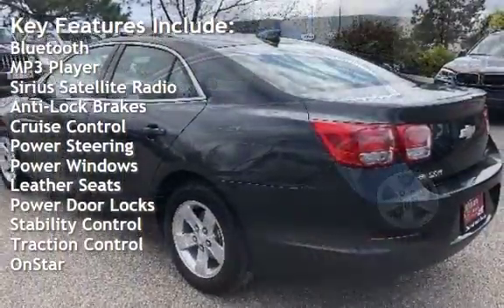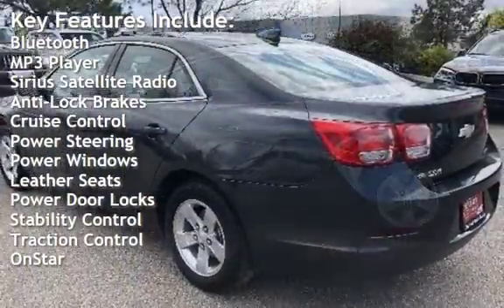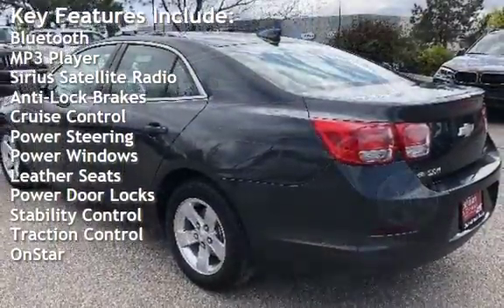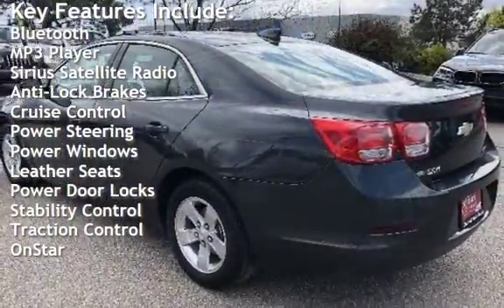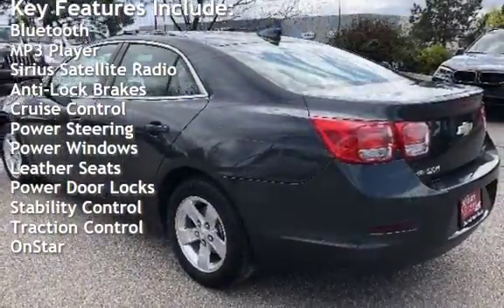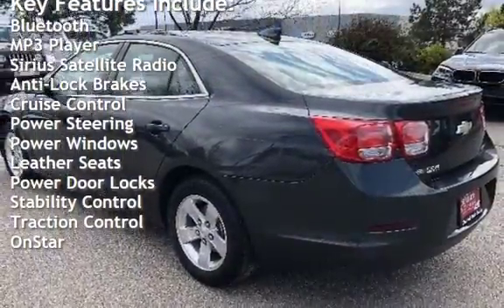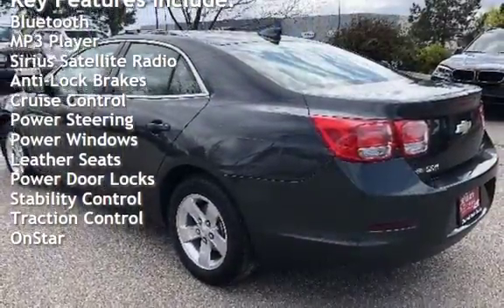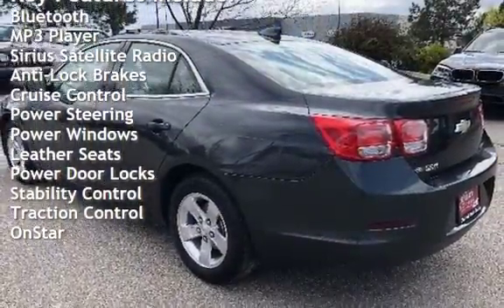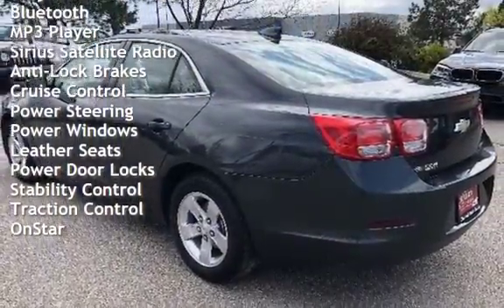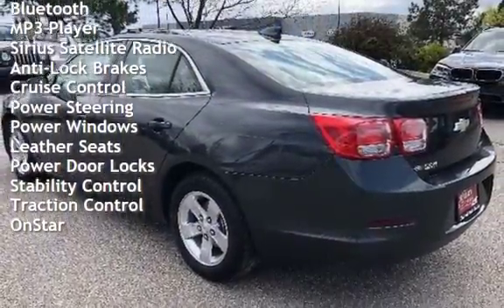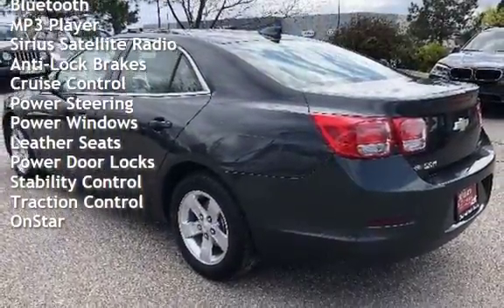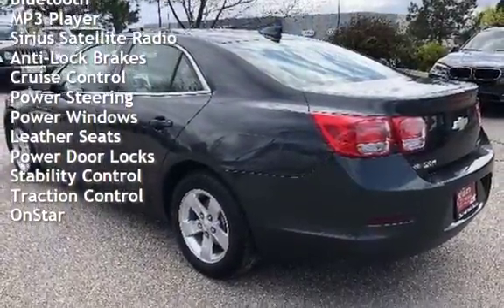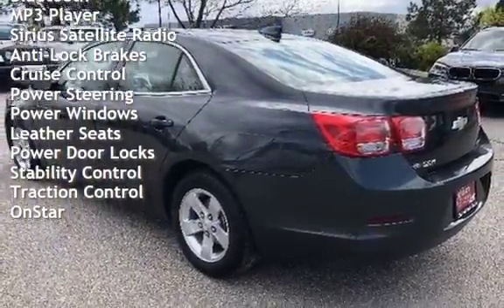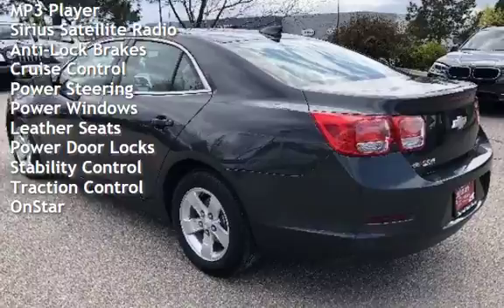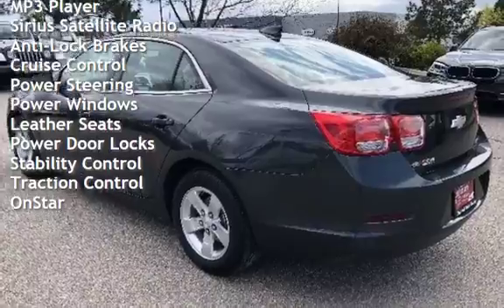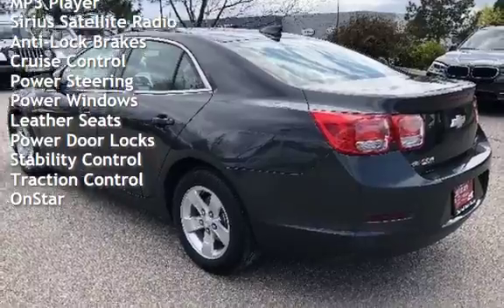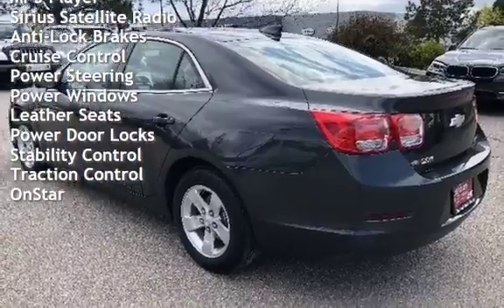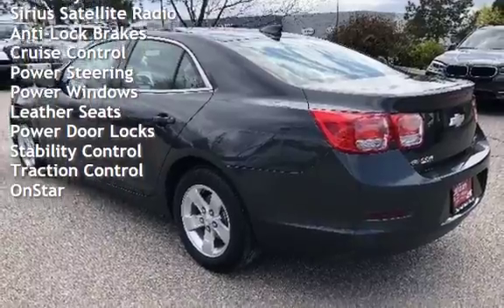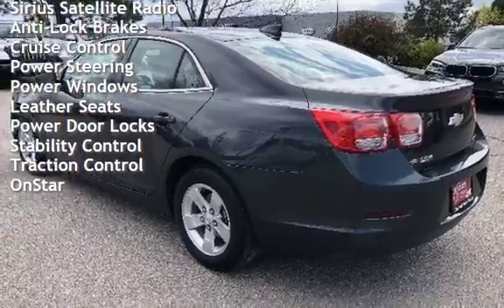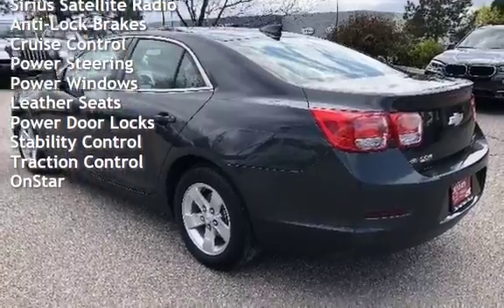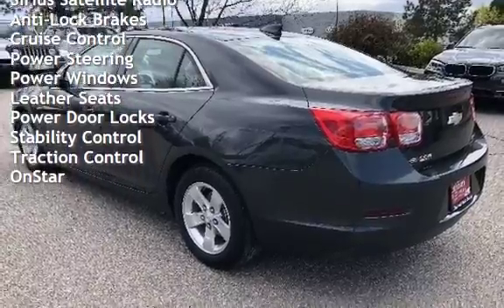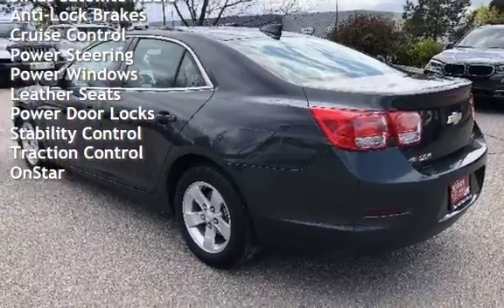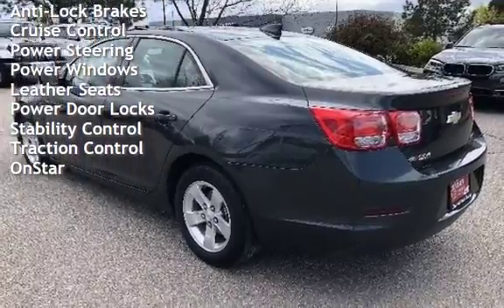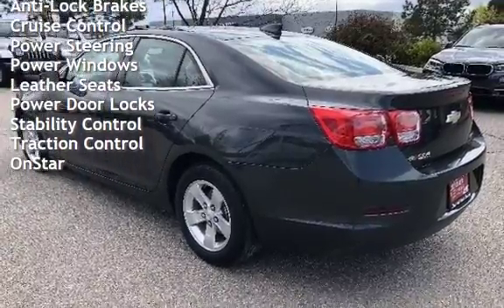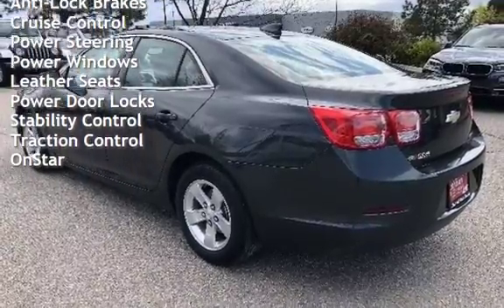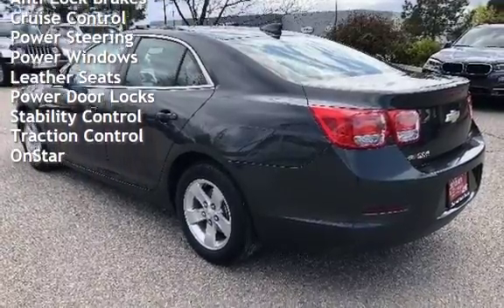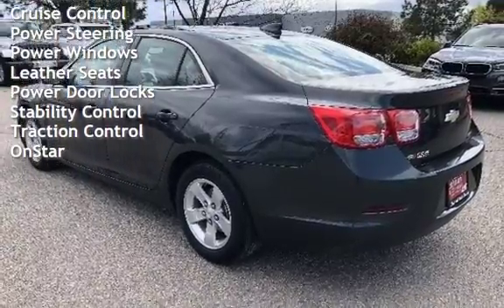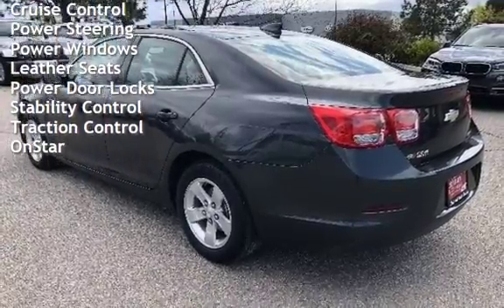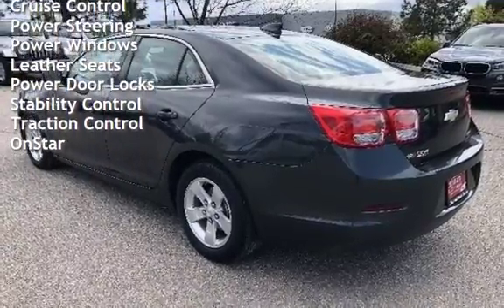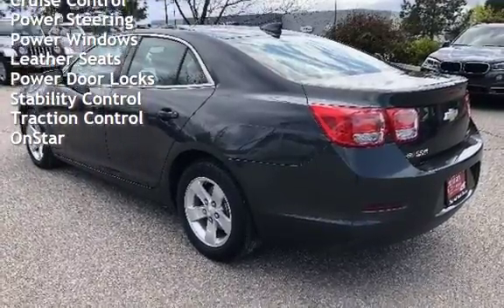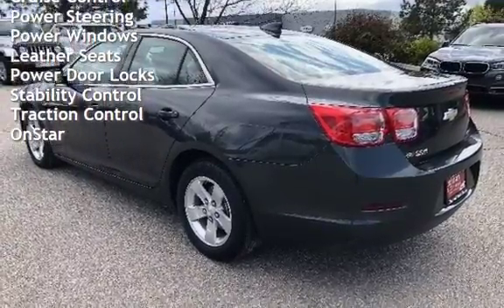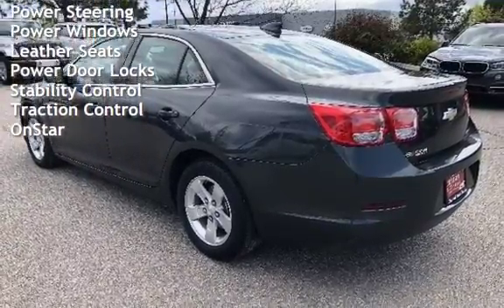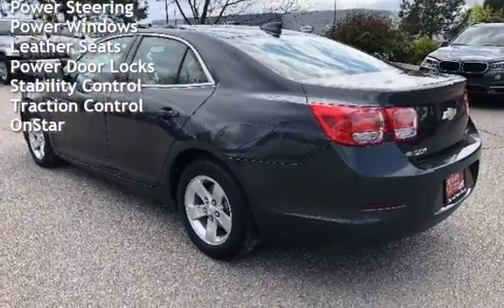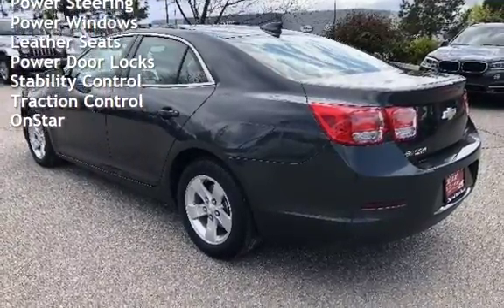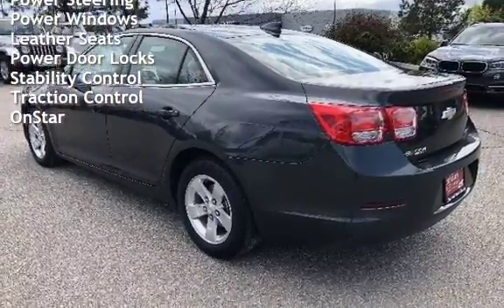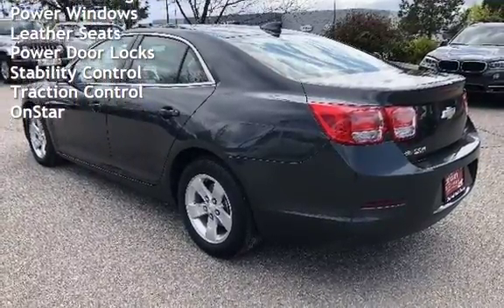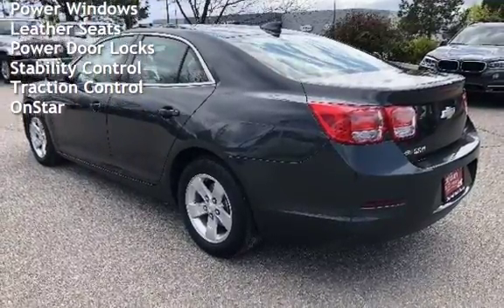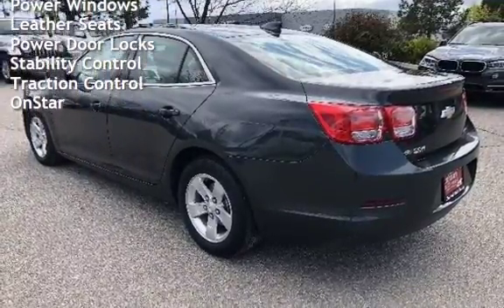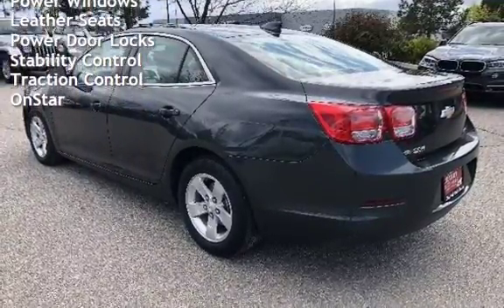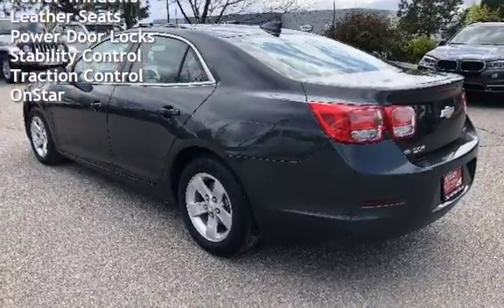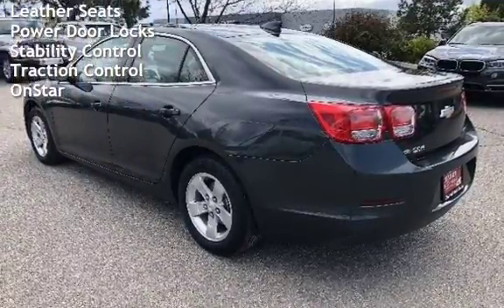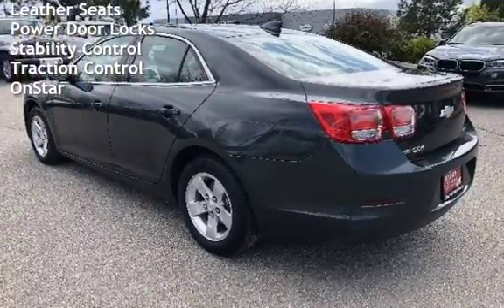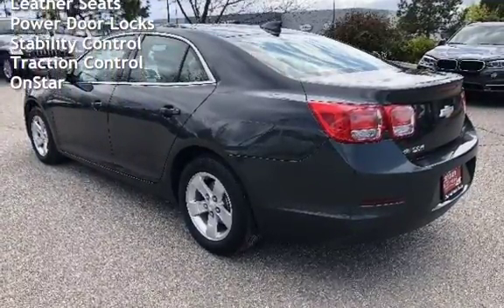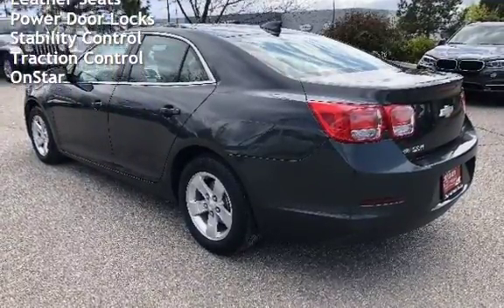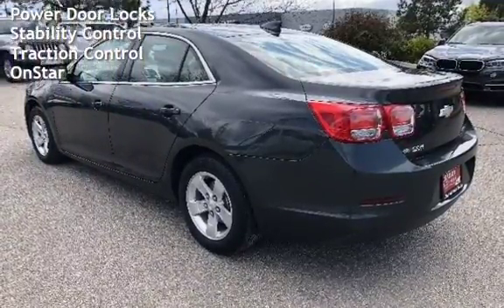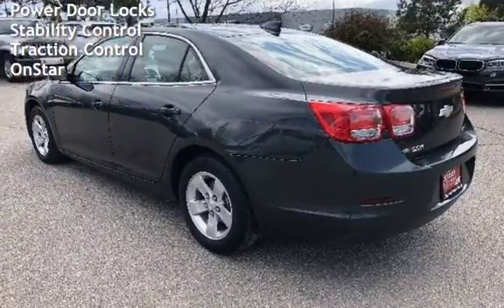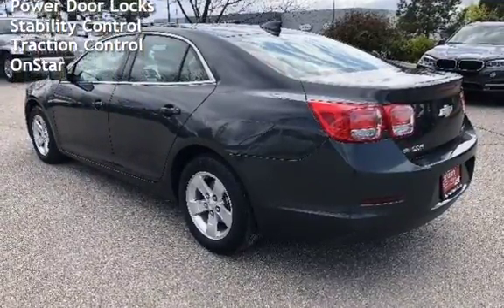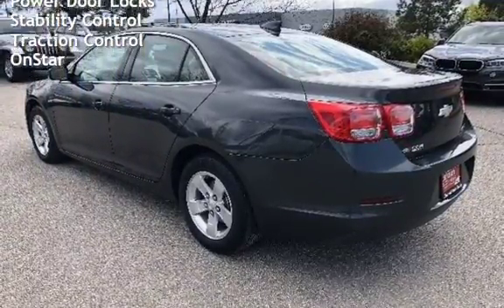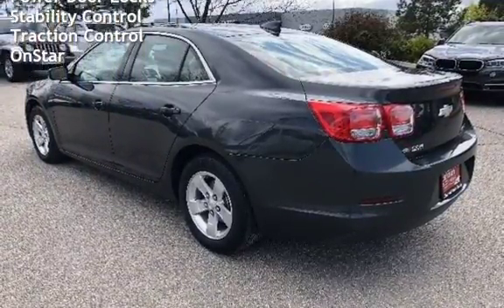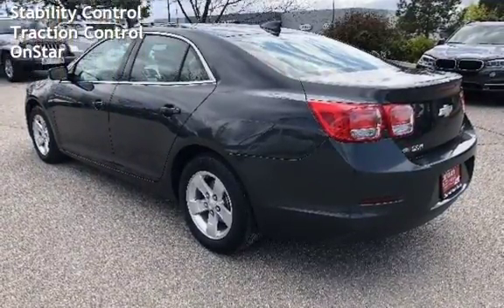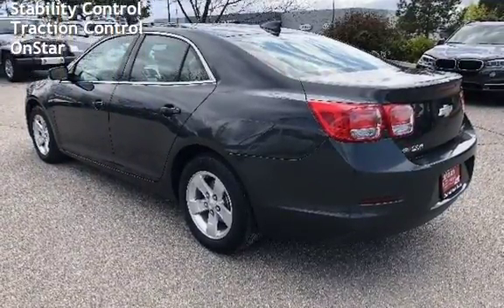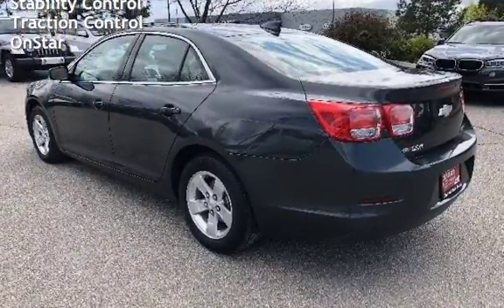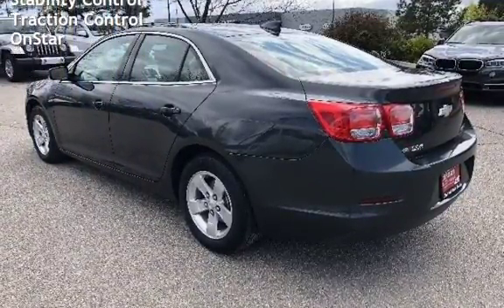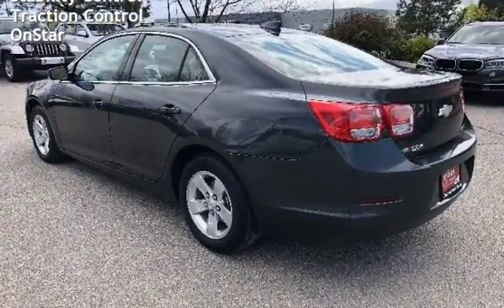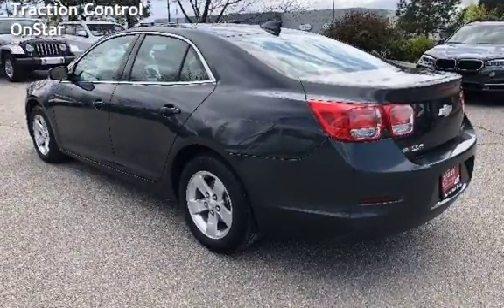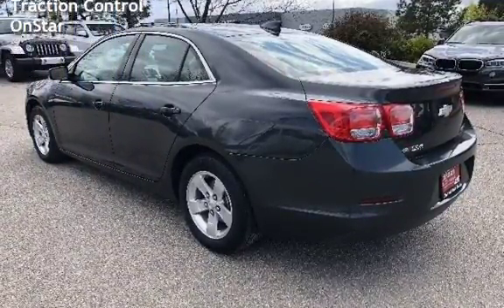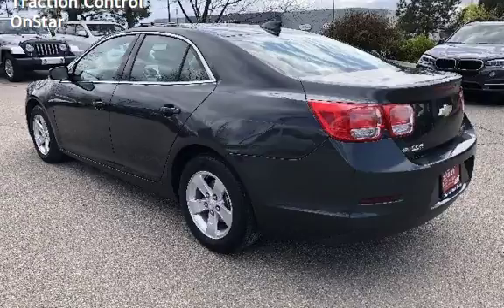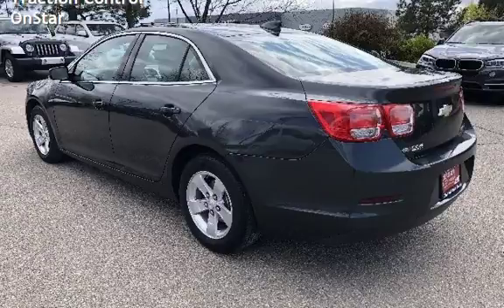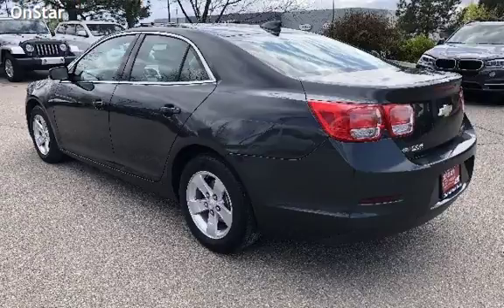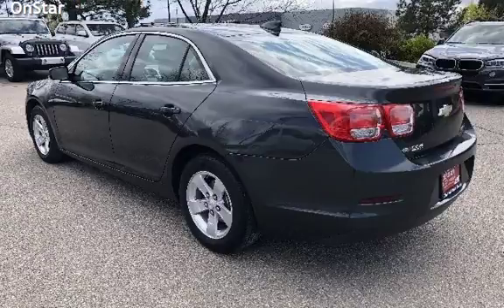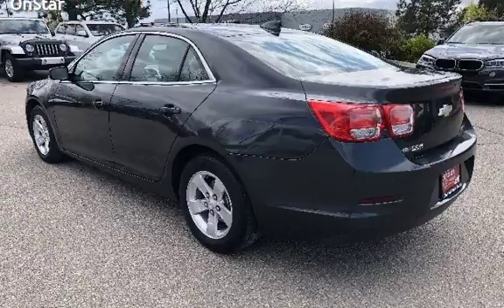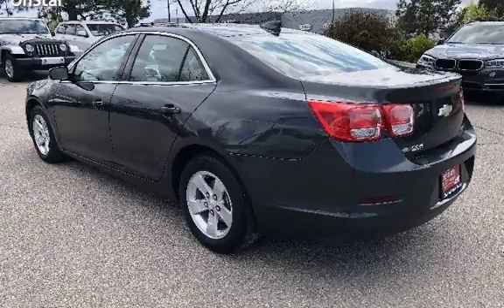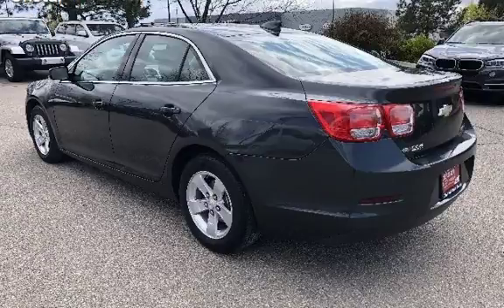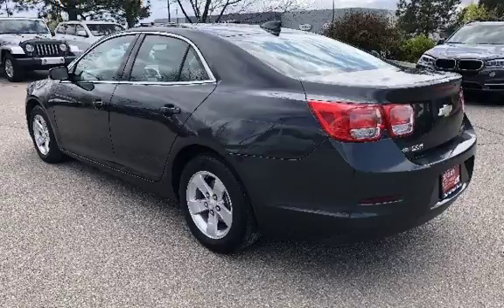Additional features include power steering, power windows, leather seats, power door locks, stability control, traction control, and OnStar.